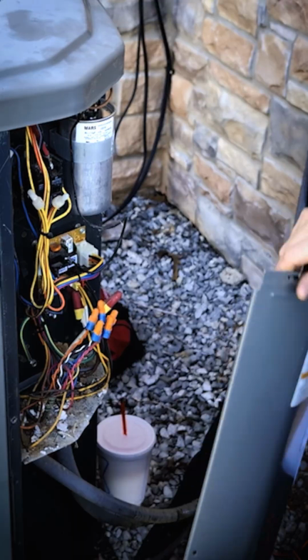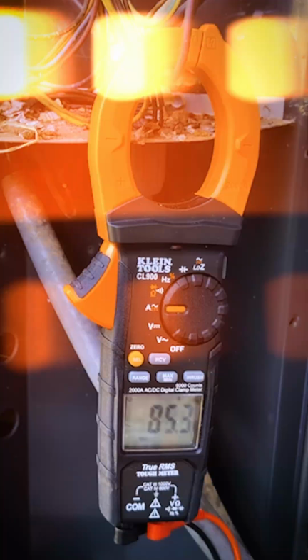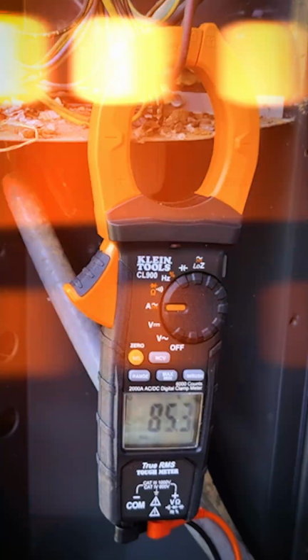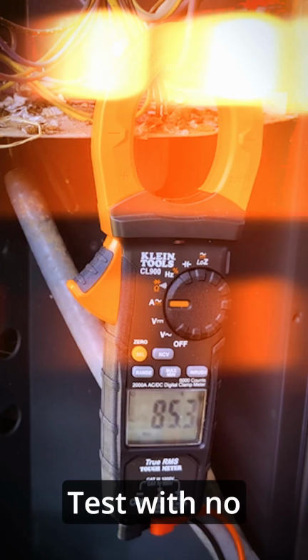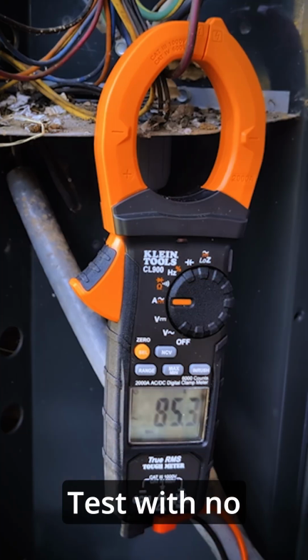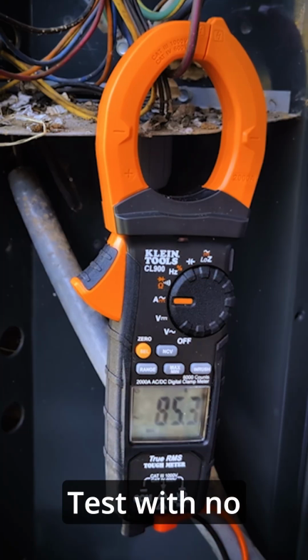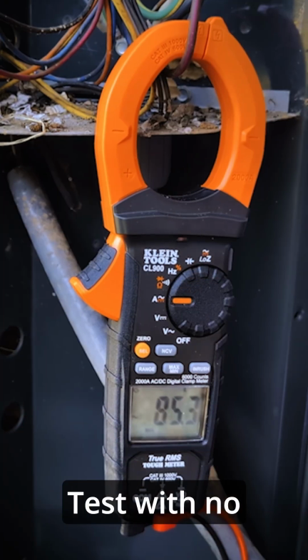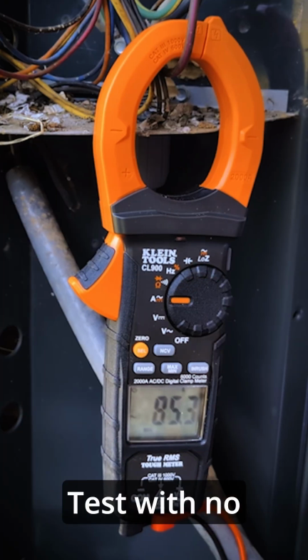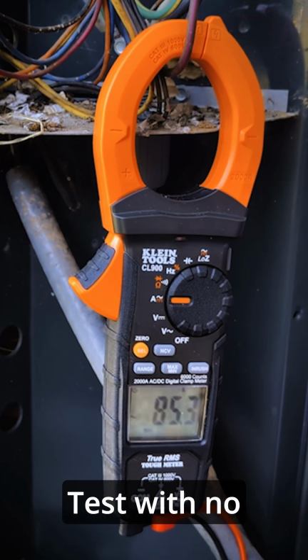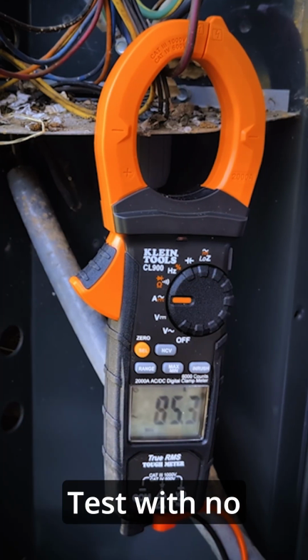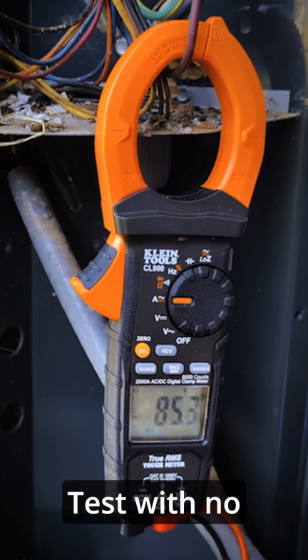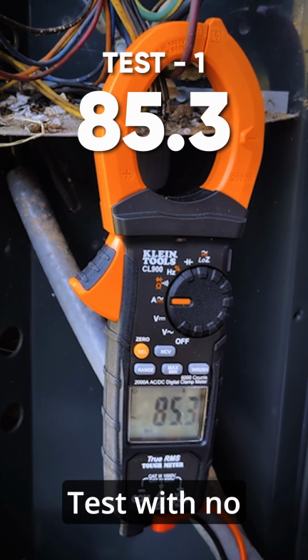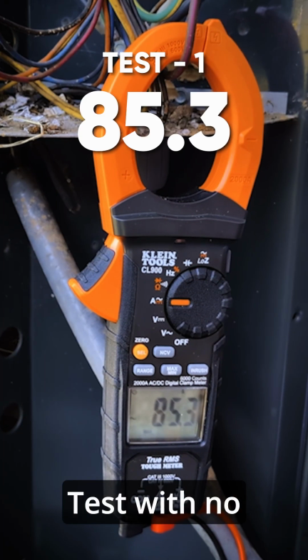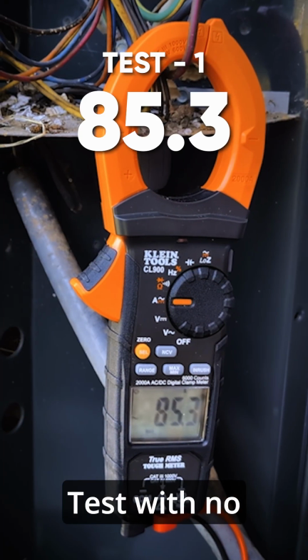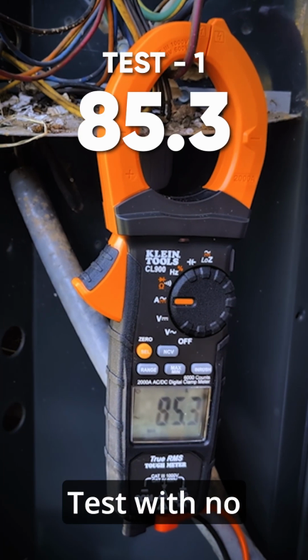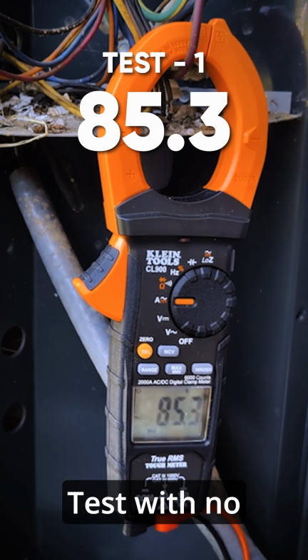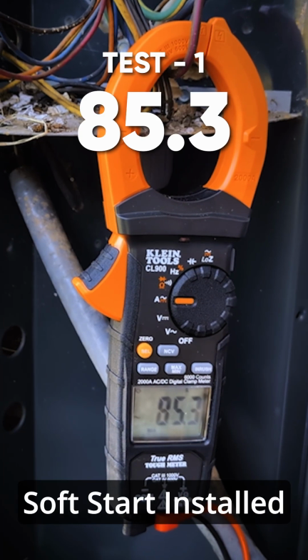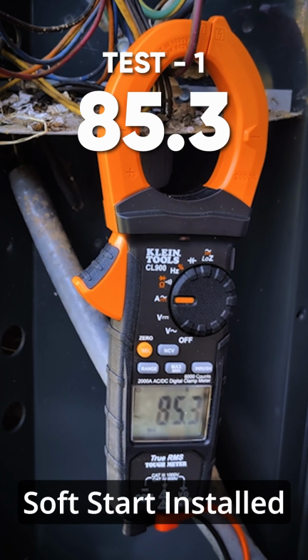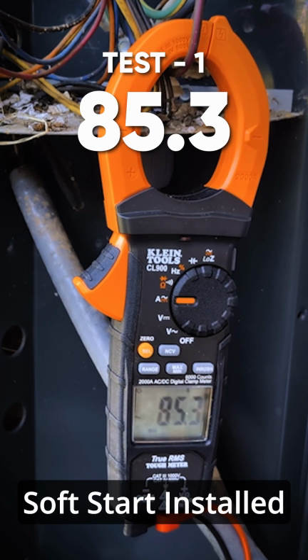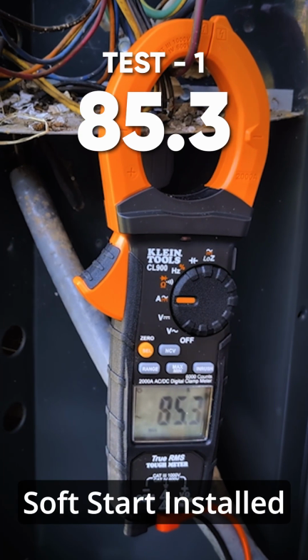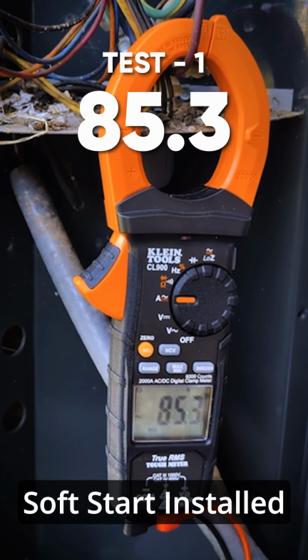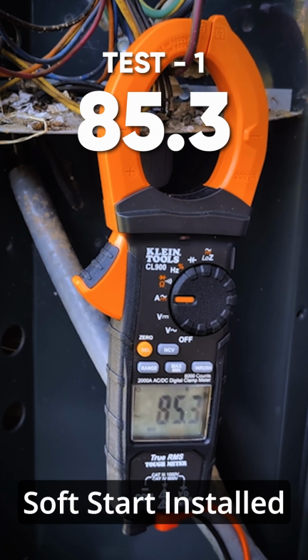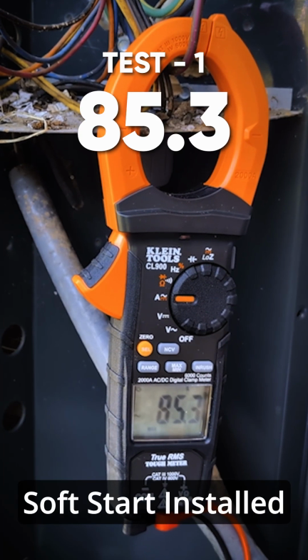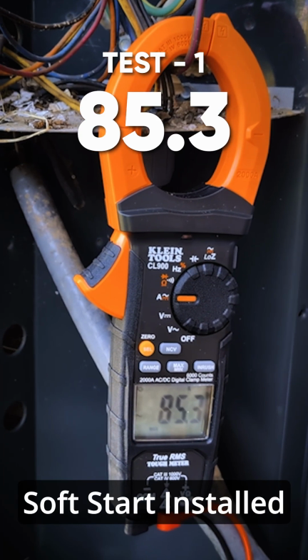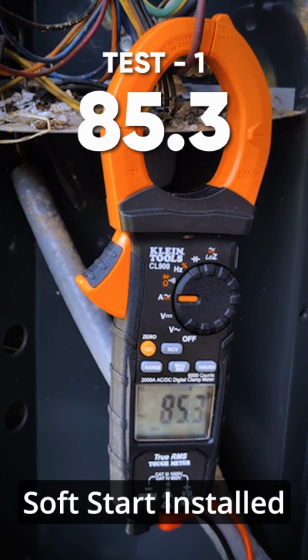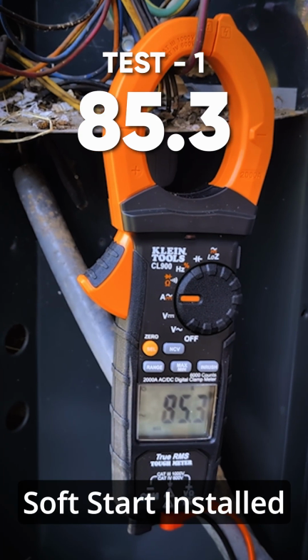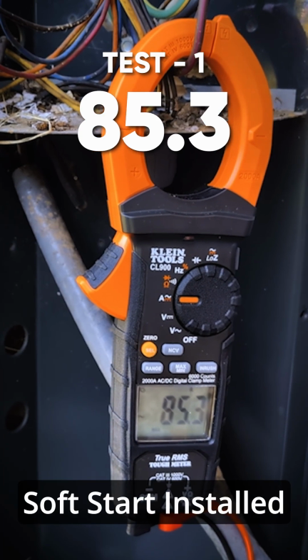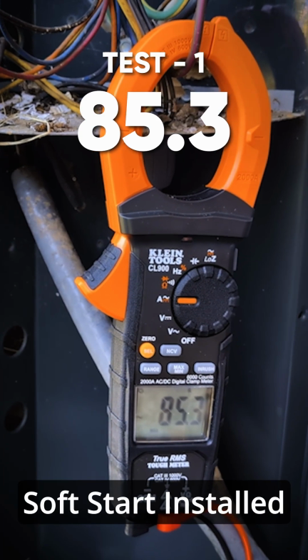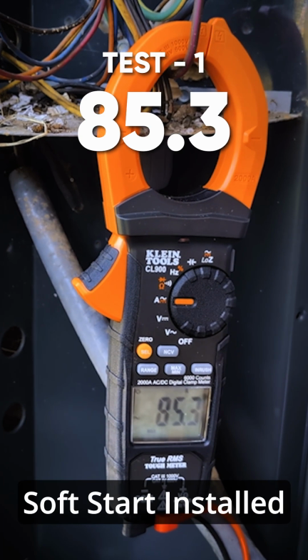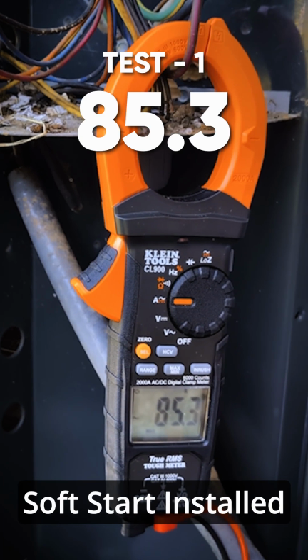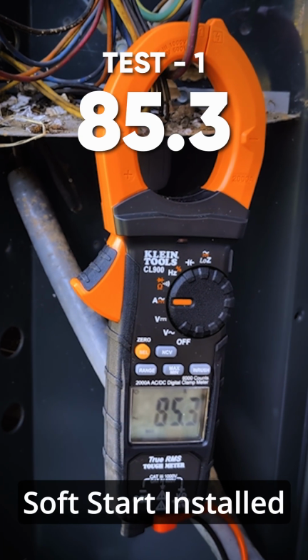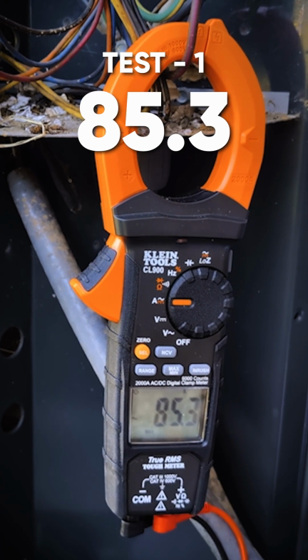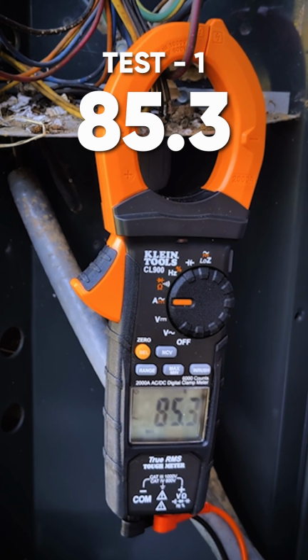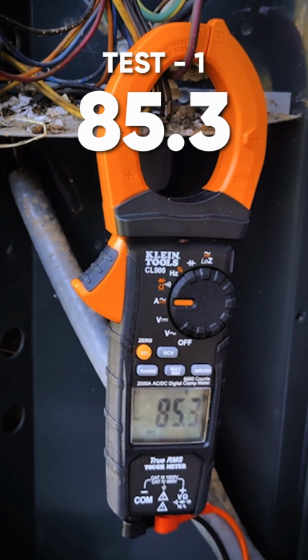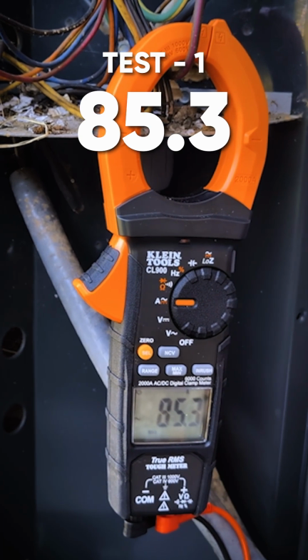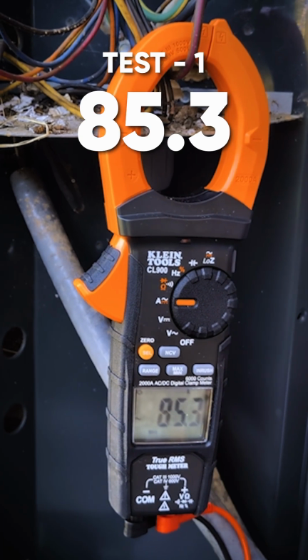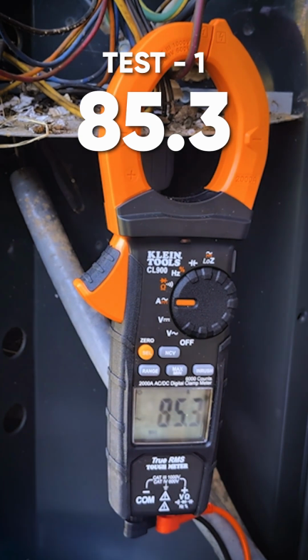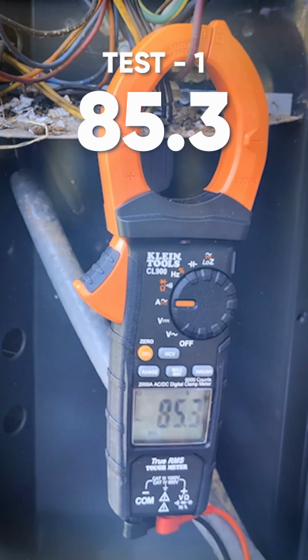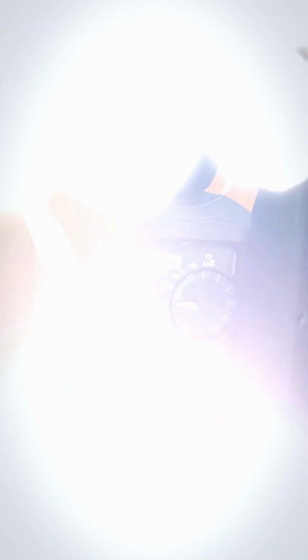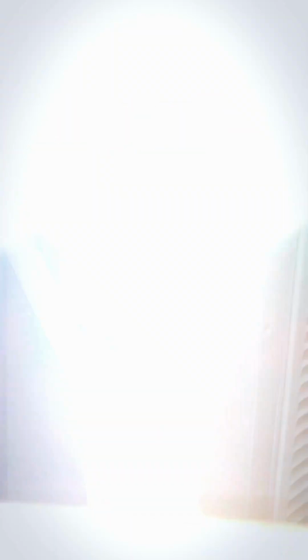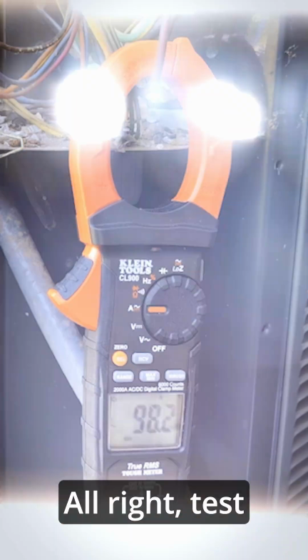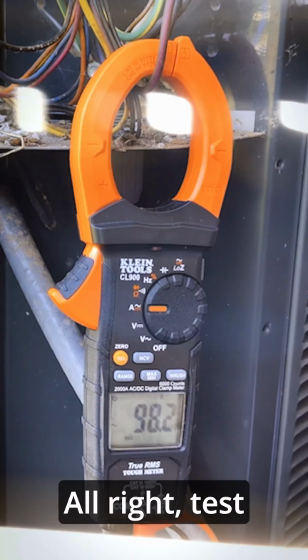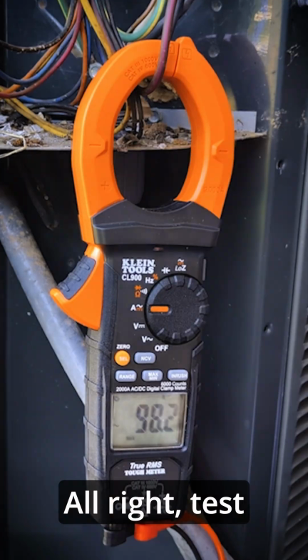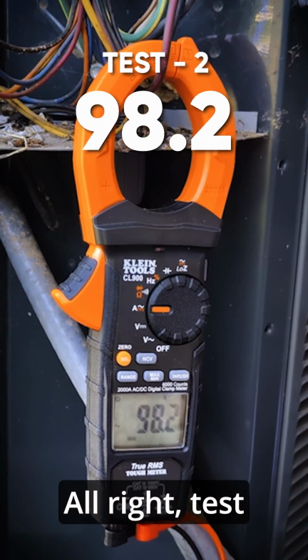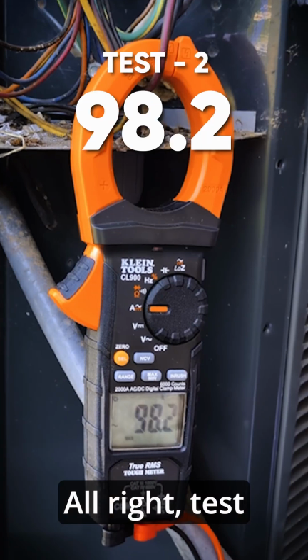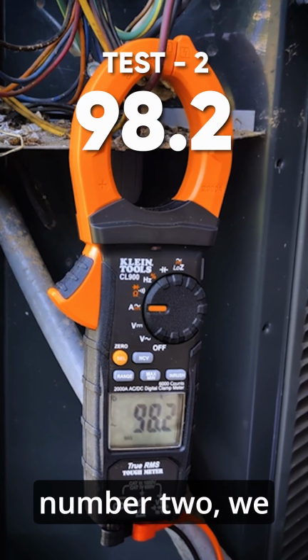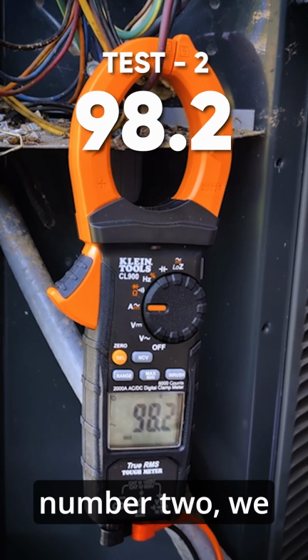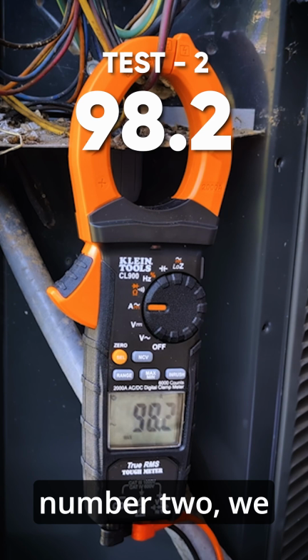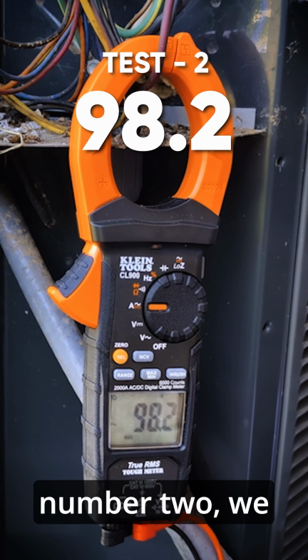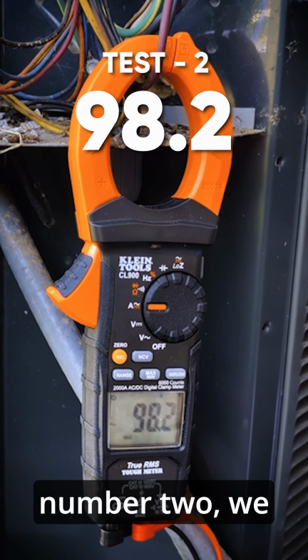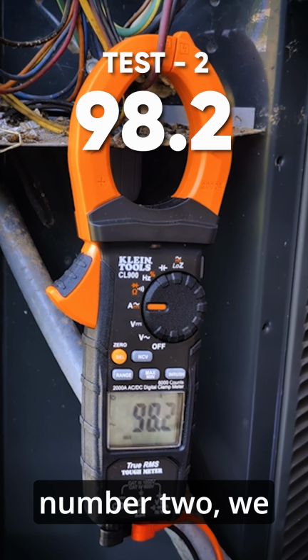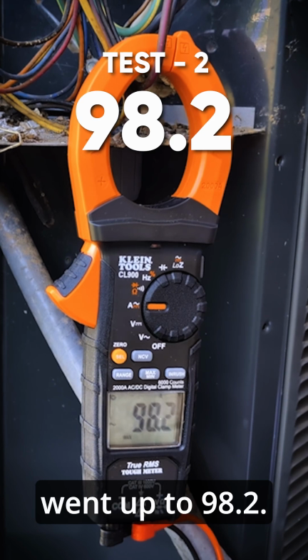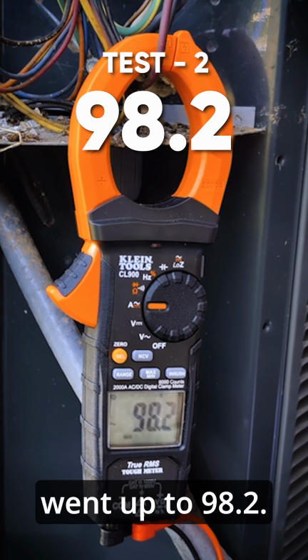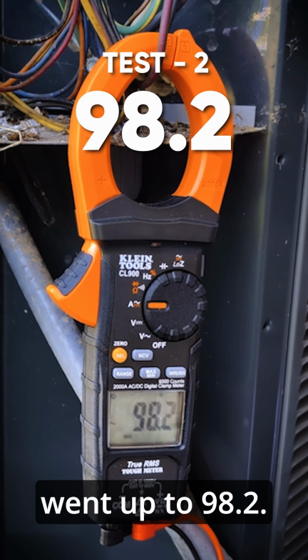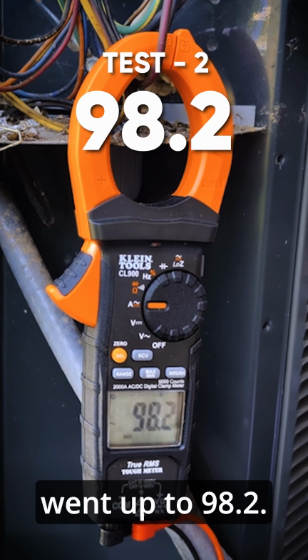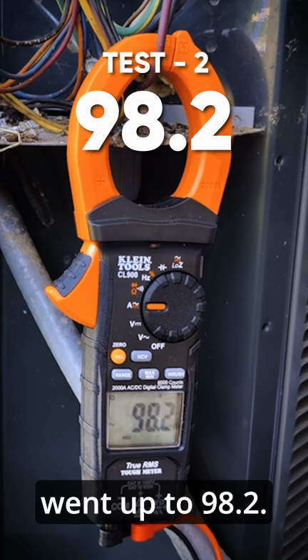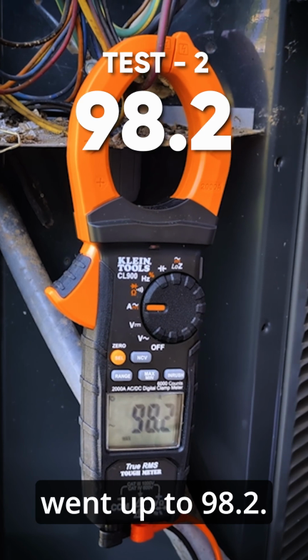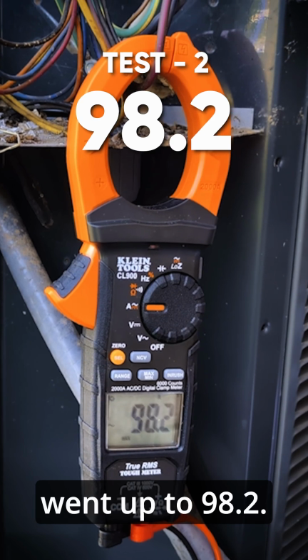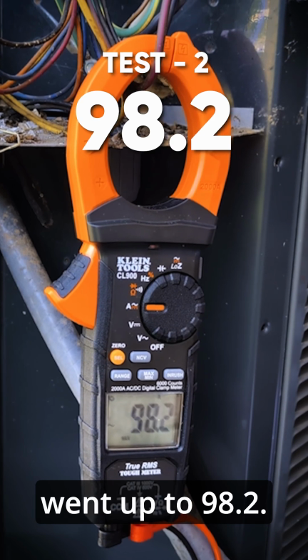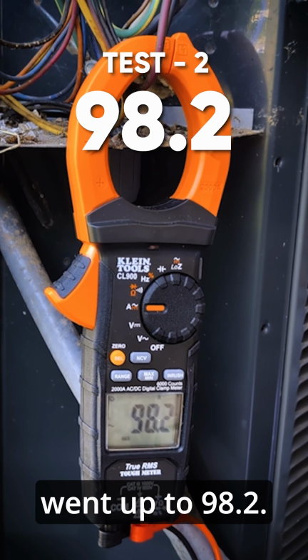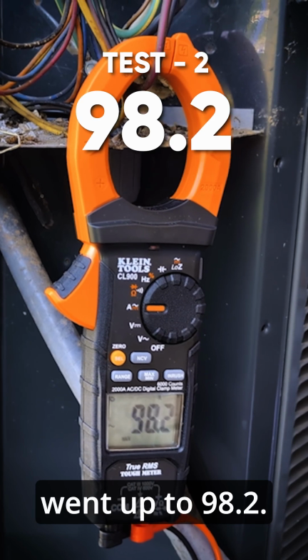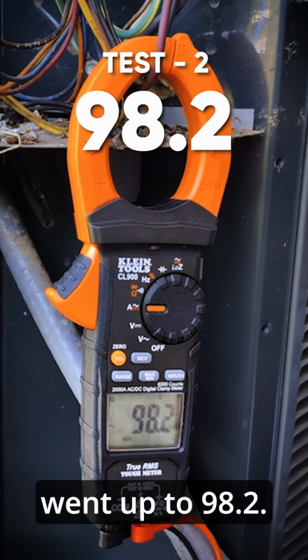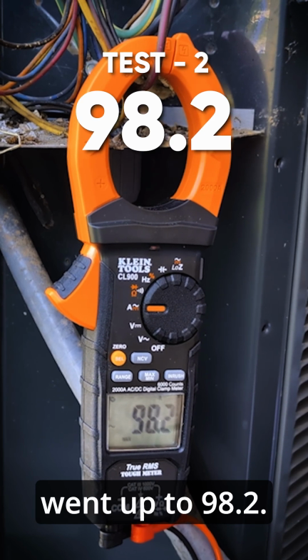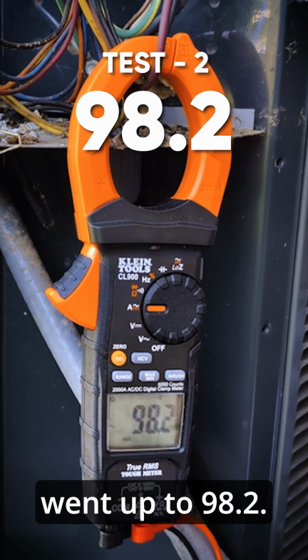So 85.3 is what it went up to. Test number two, we went up to 98.2.